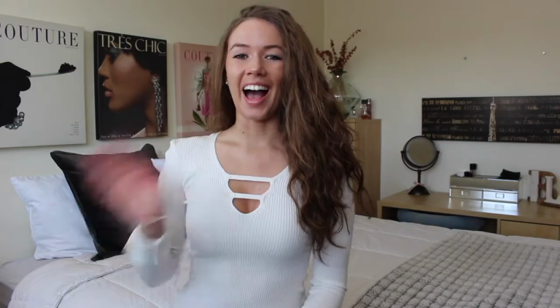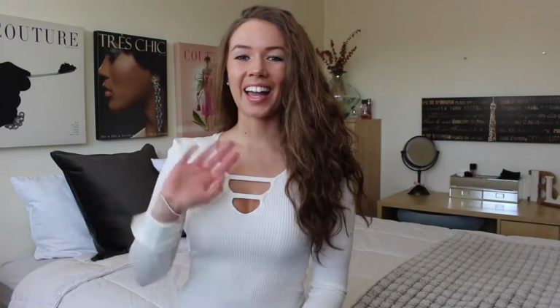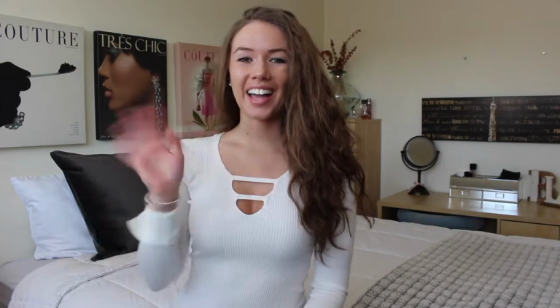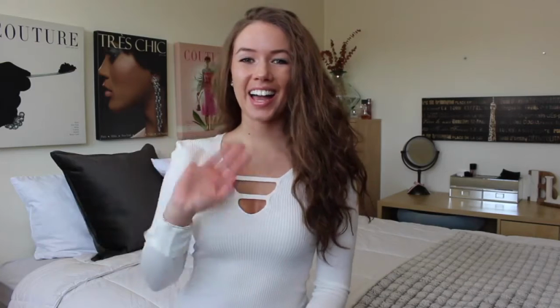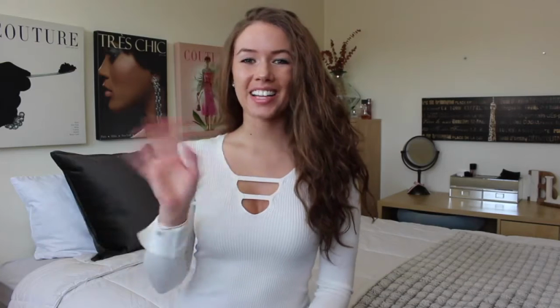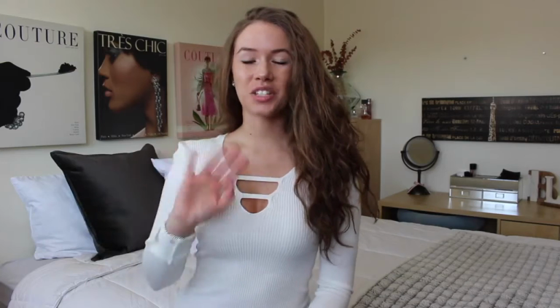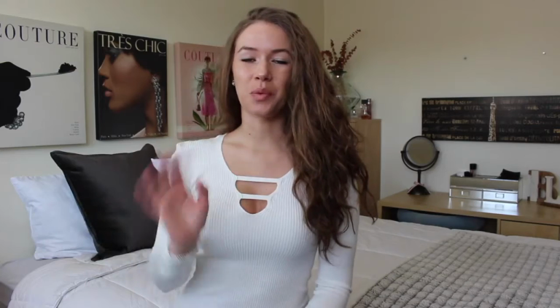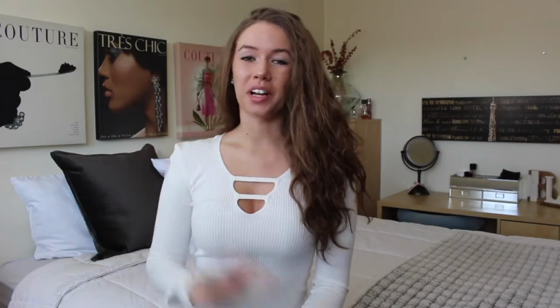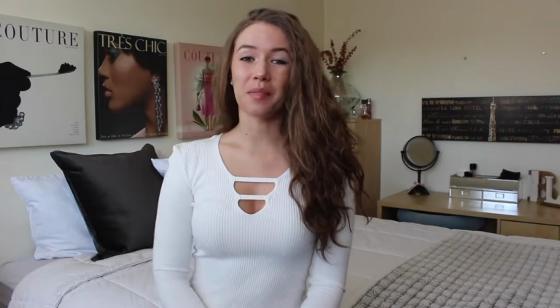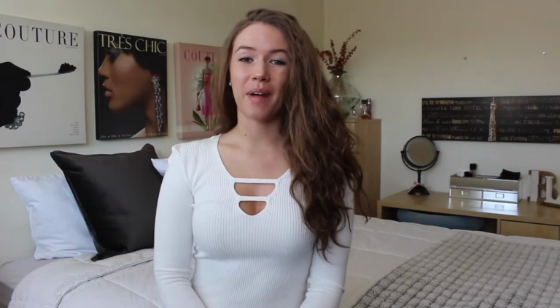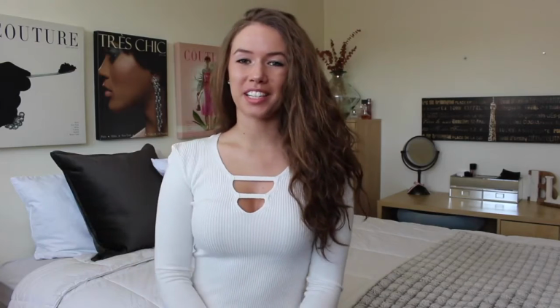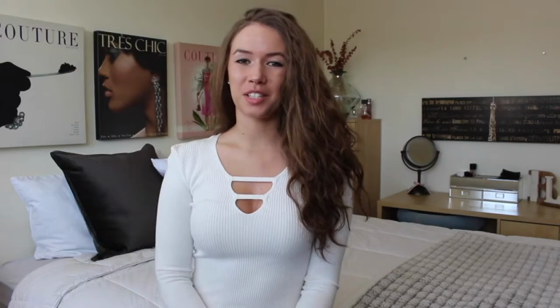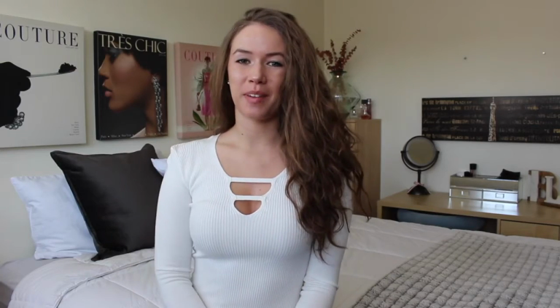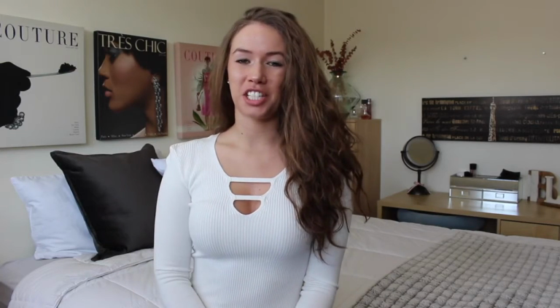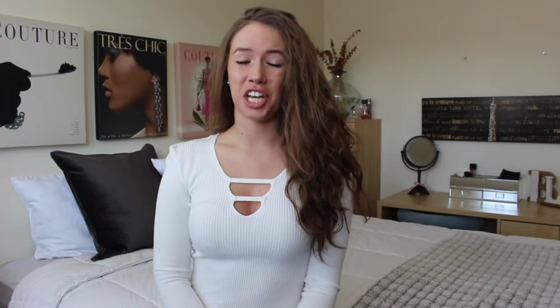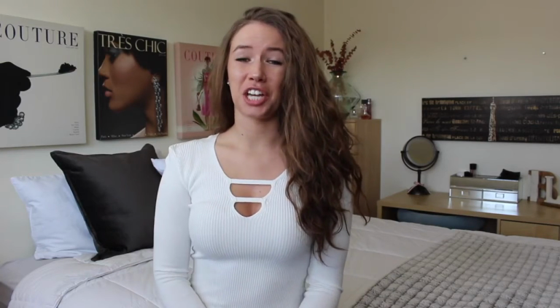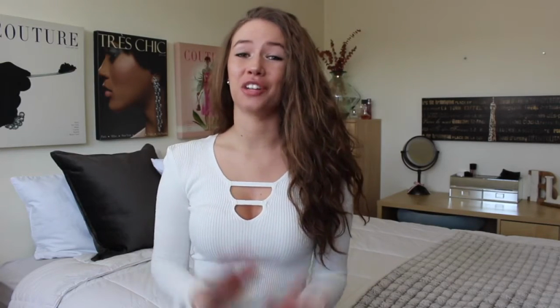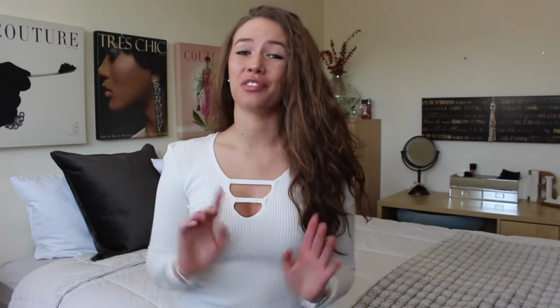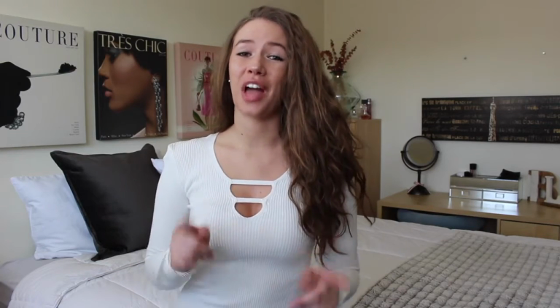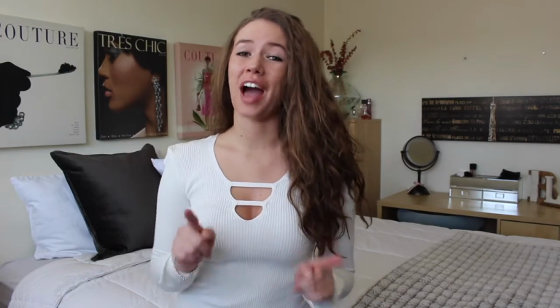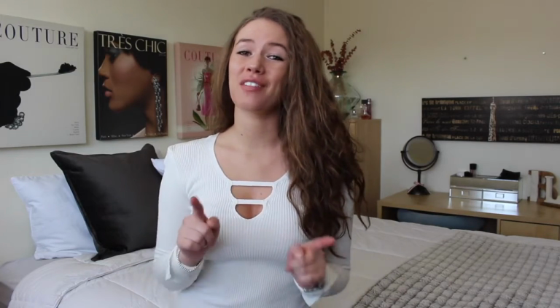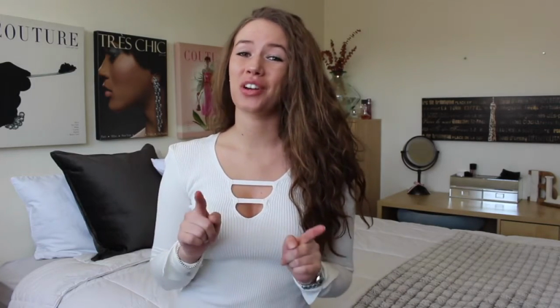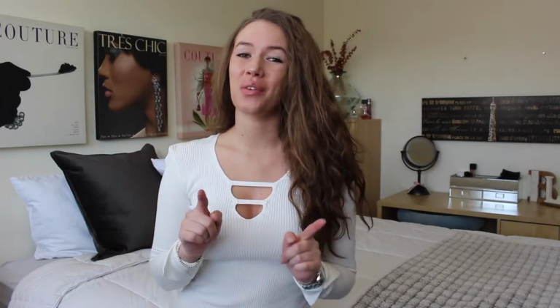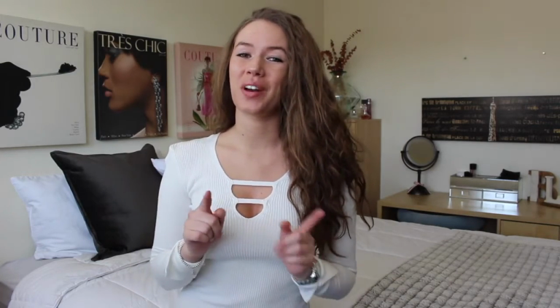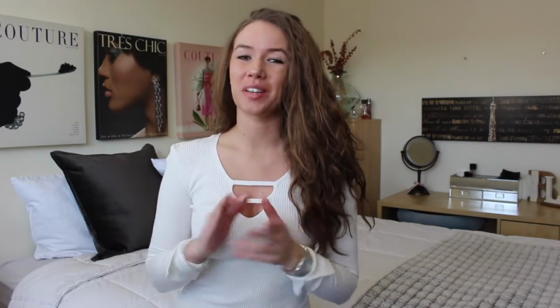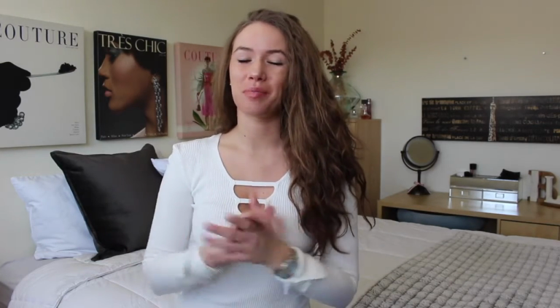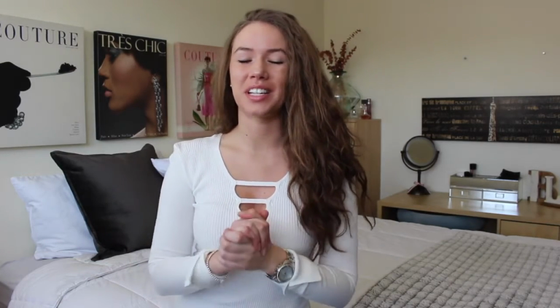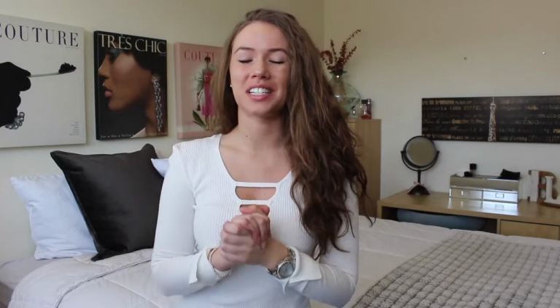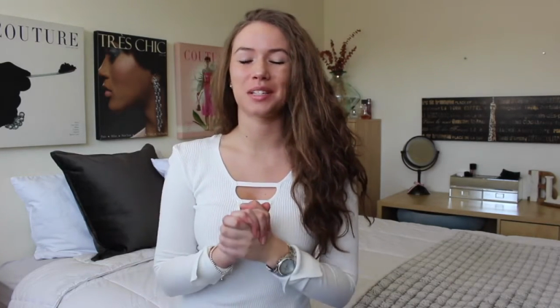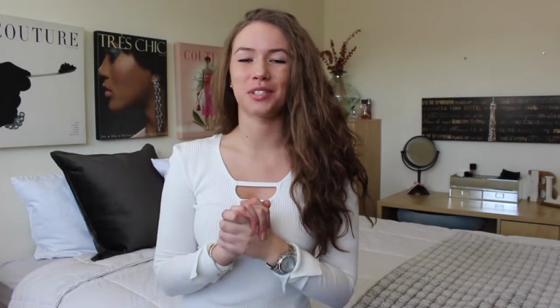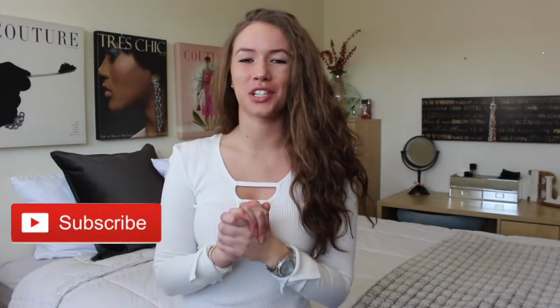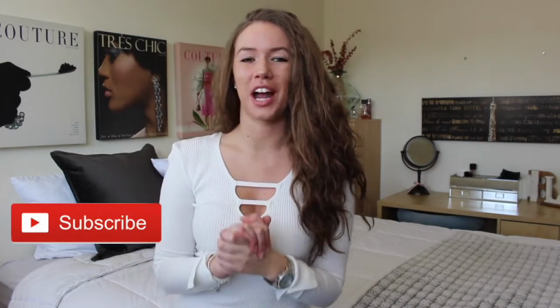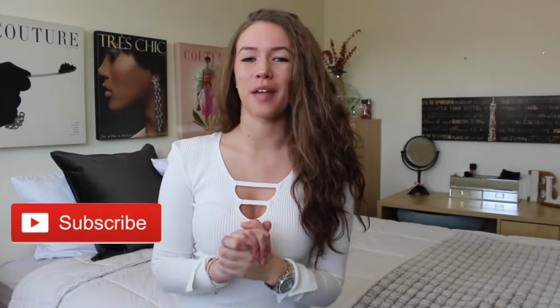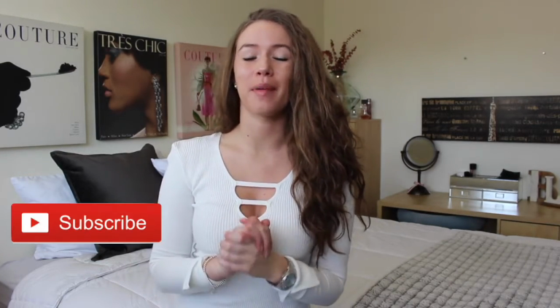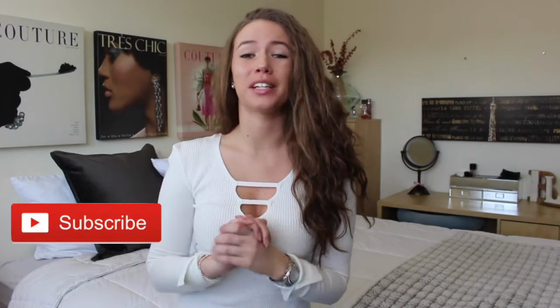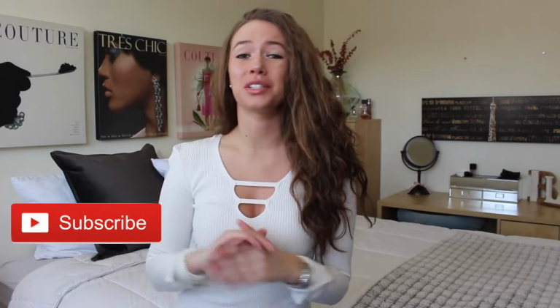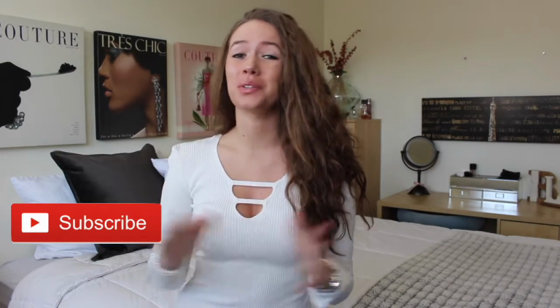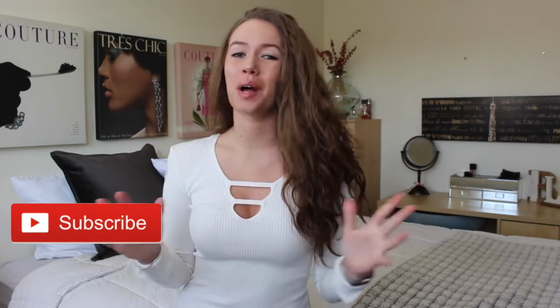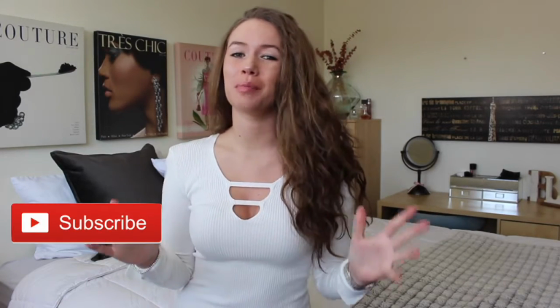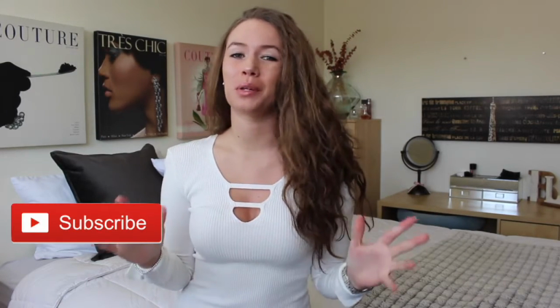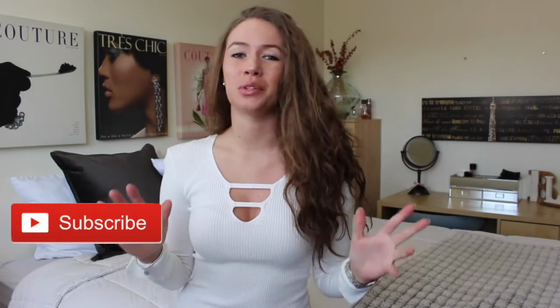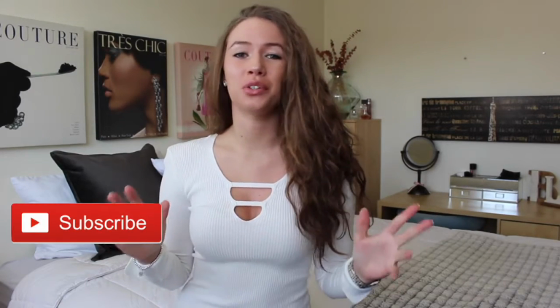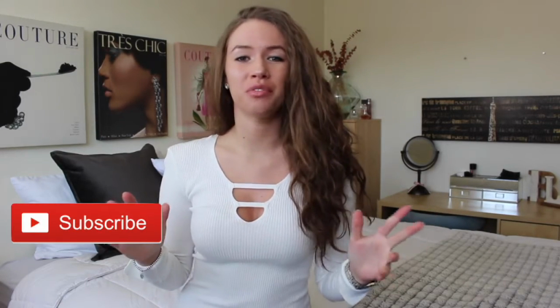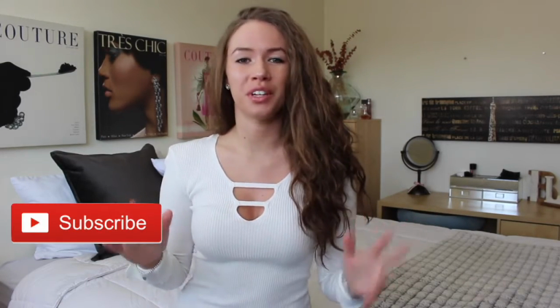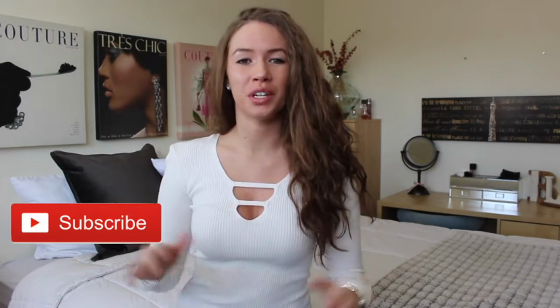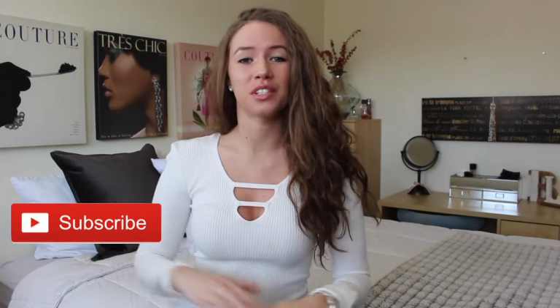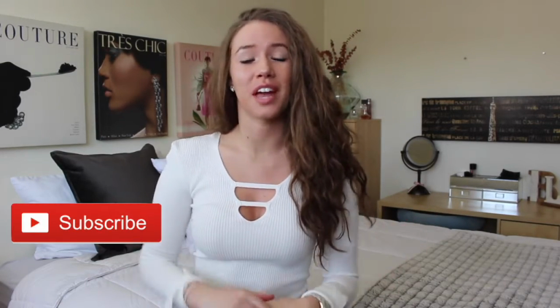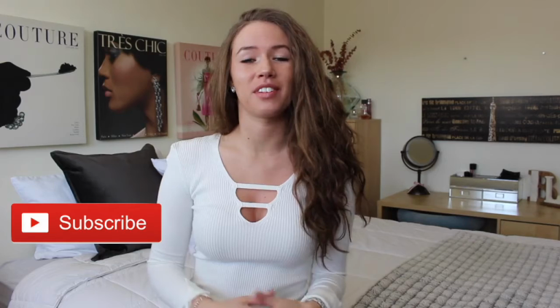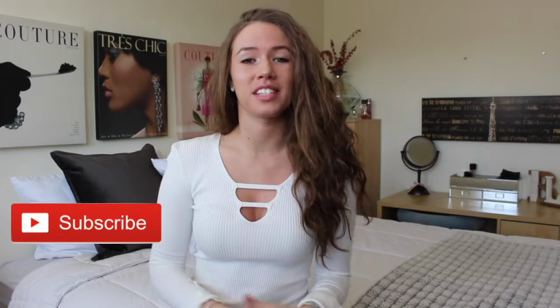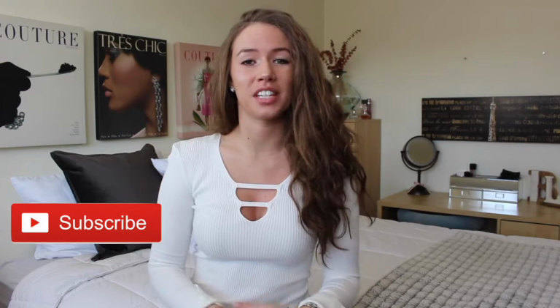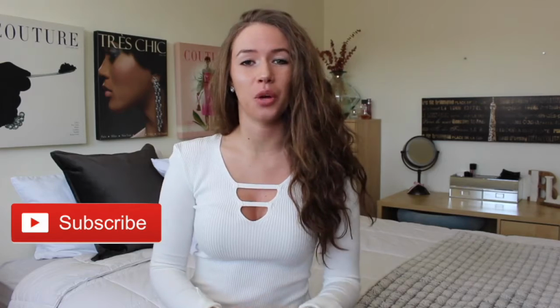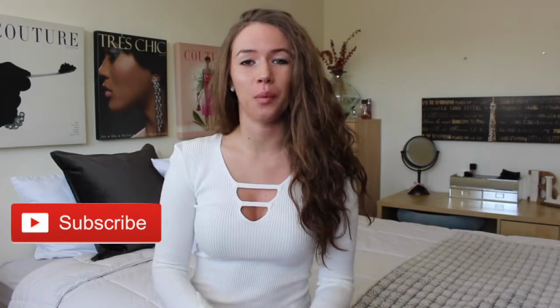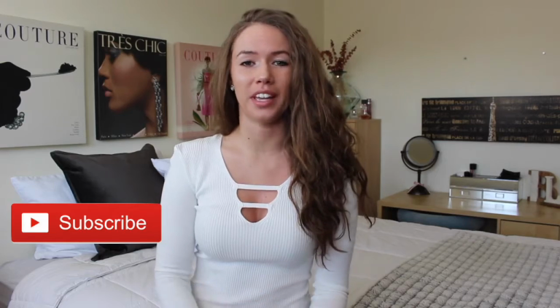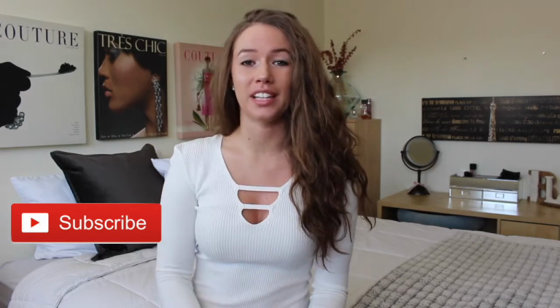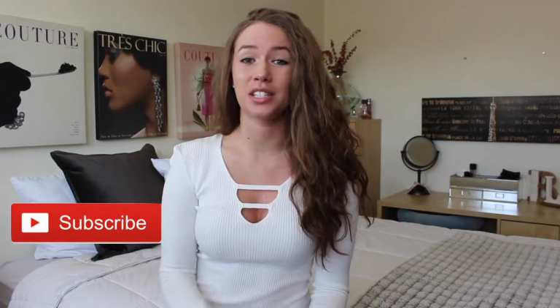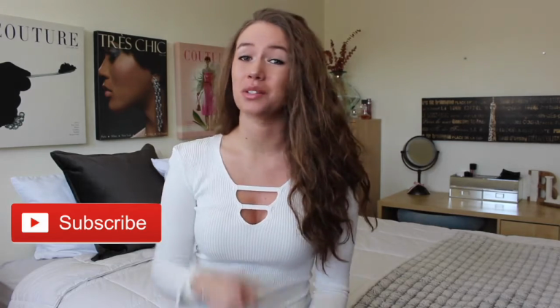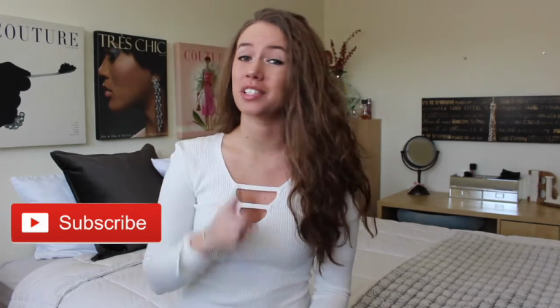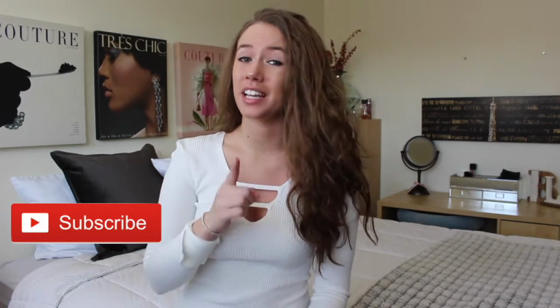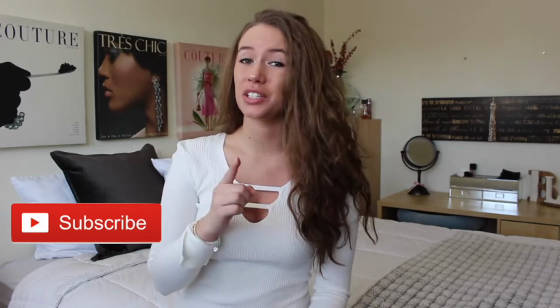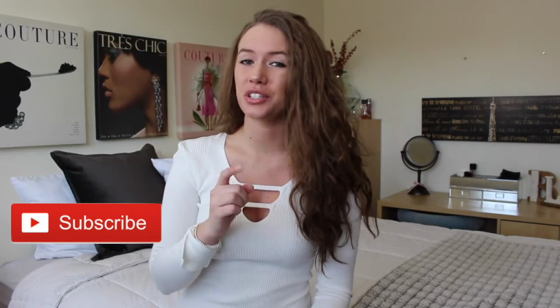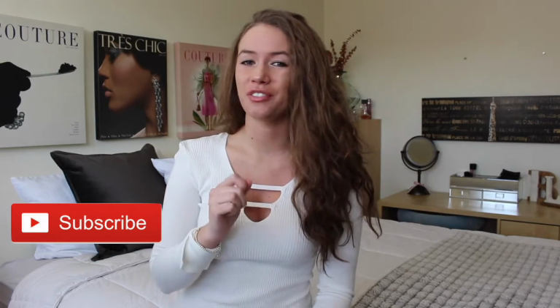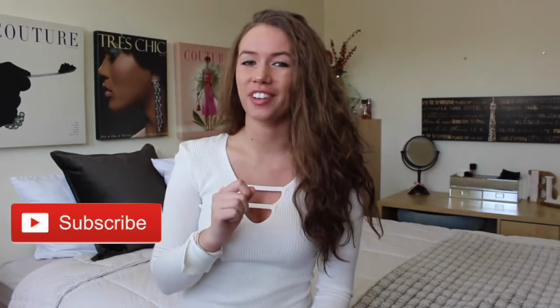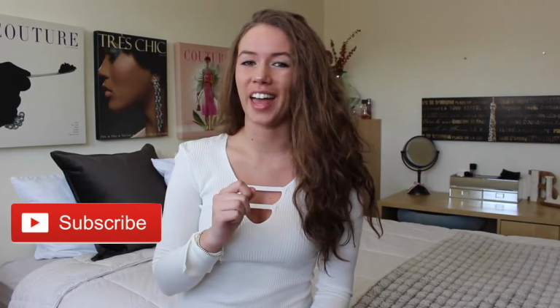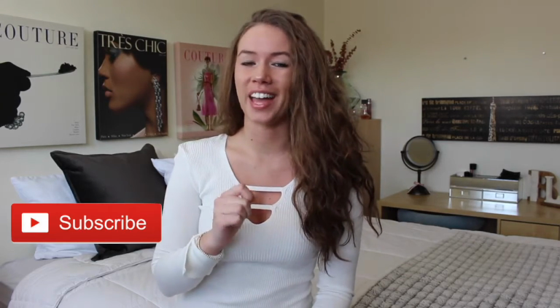Hi guys! Welcome back to my channel. If you haven't already, please subscribe. I do upload new videos every single weekend, so stay tuned for that.